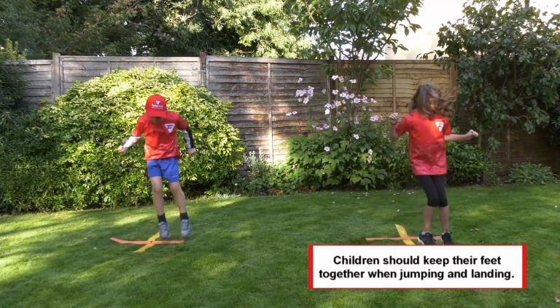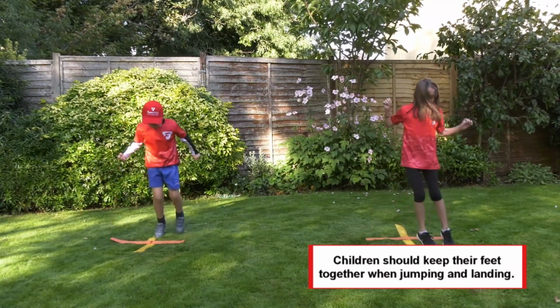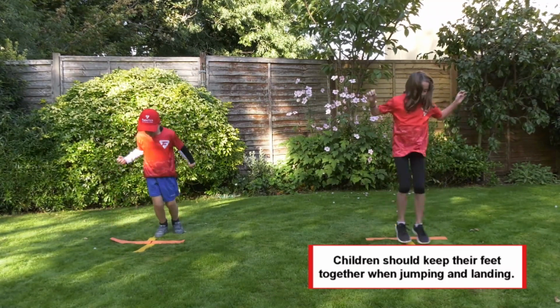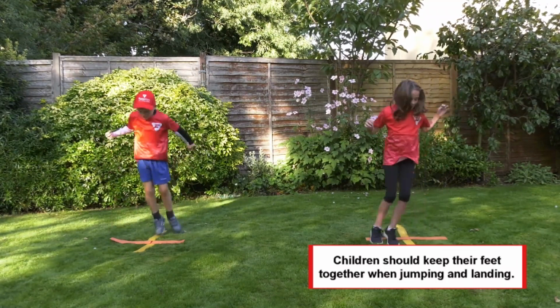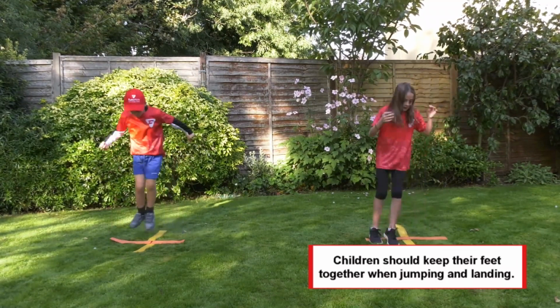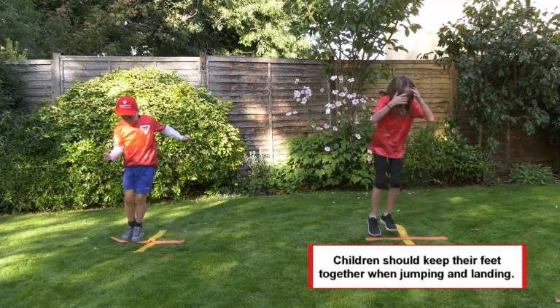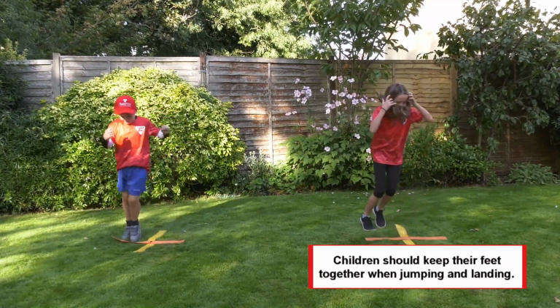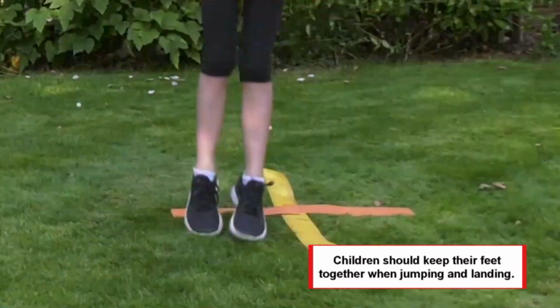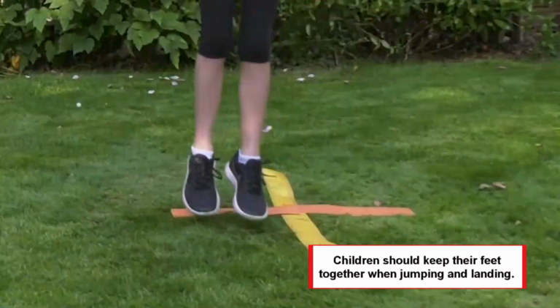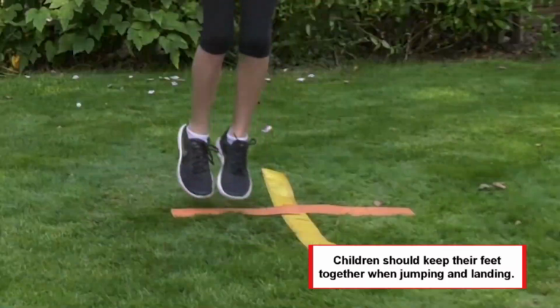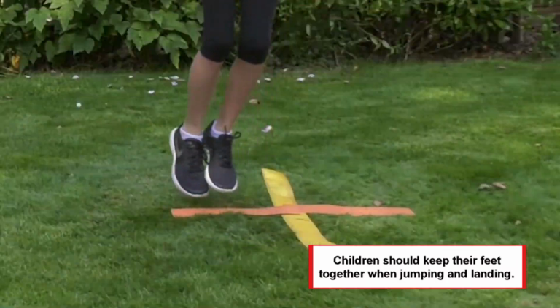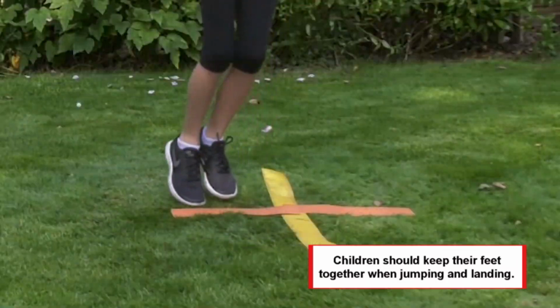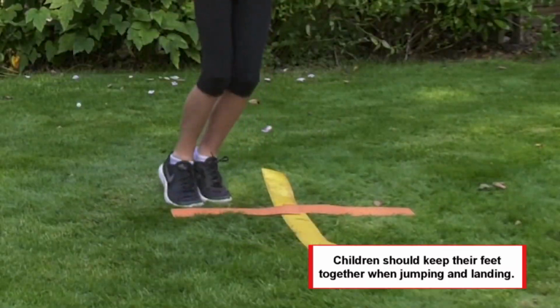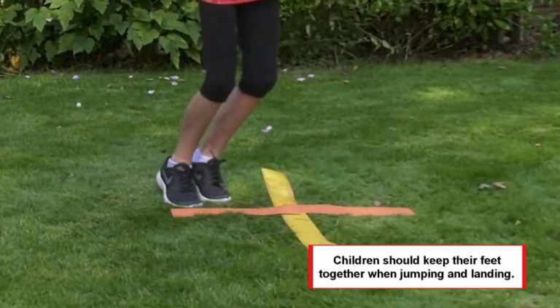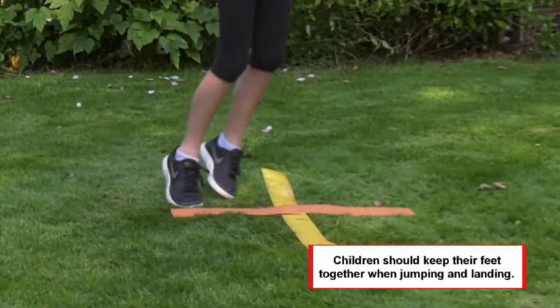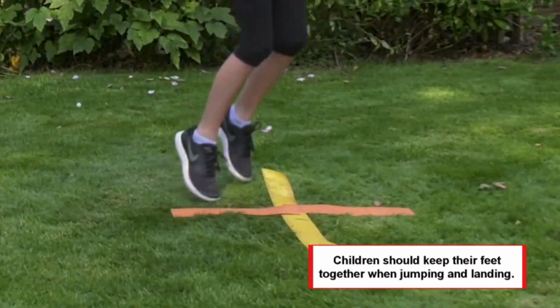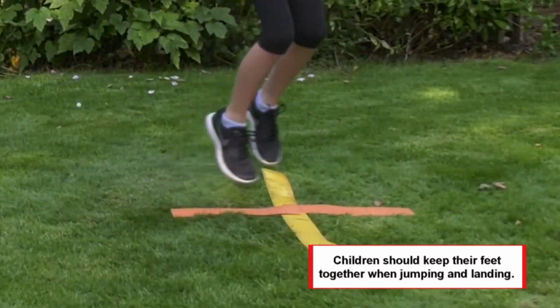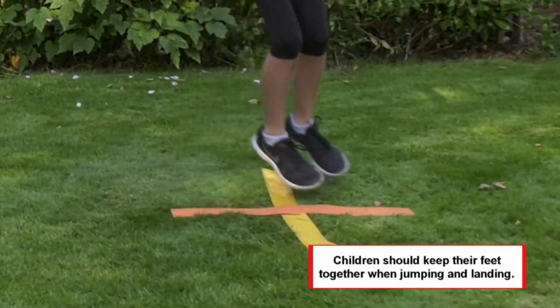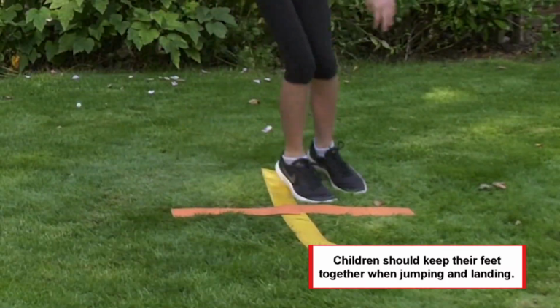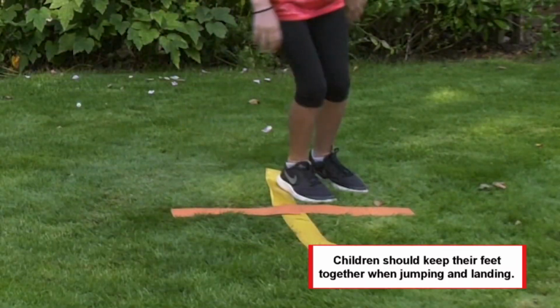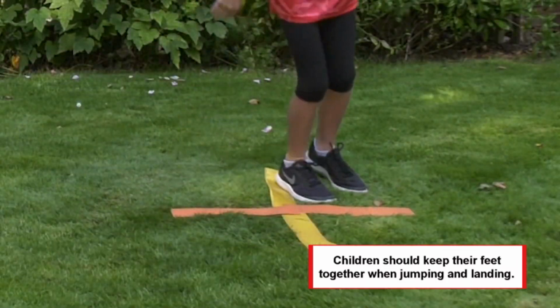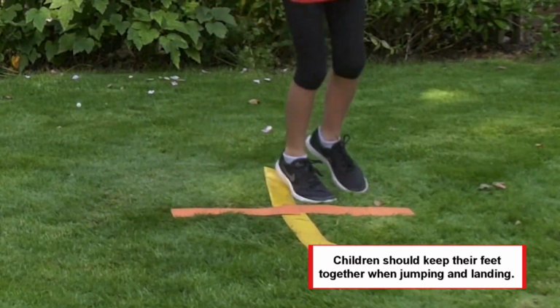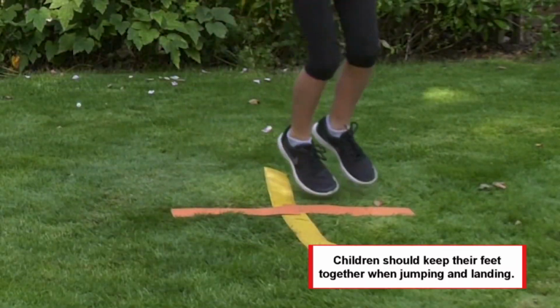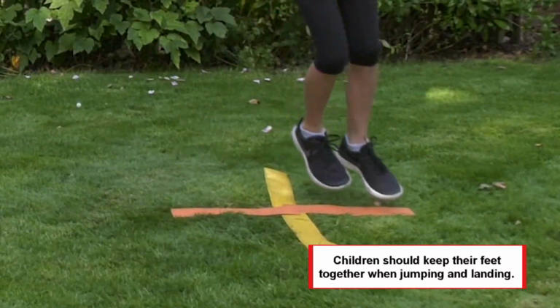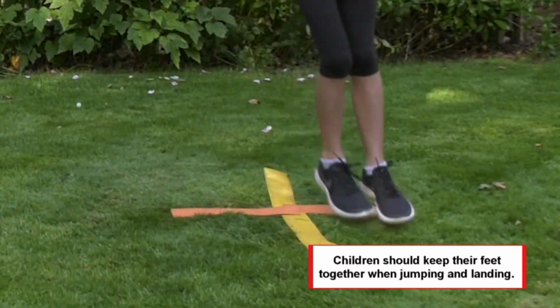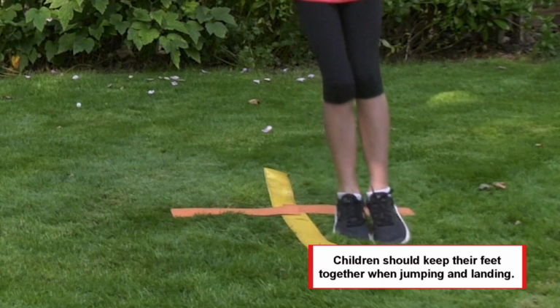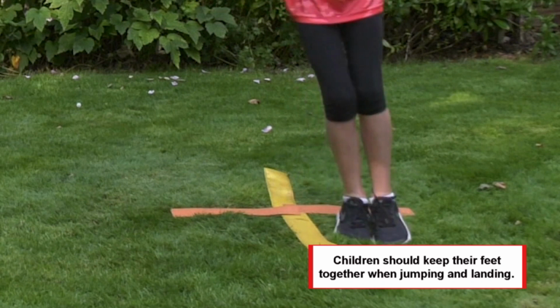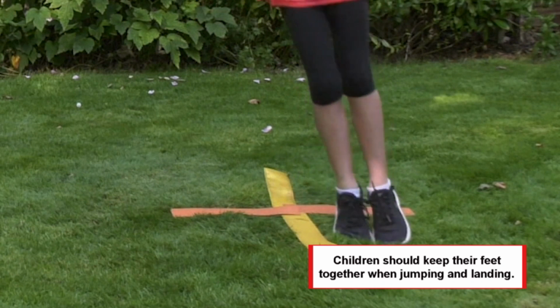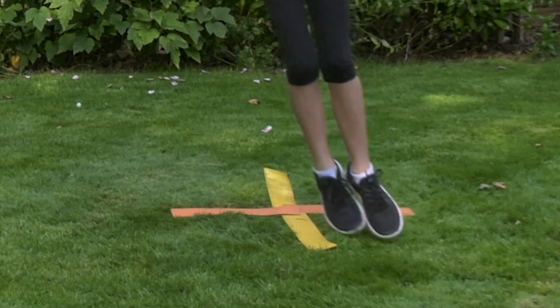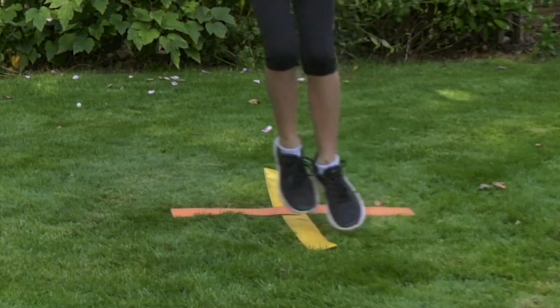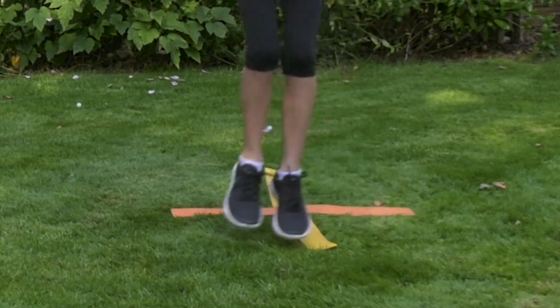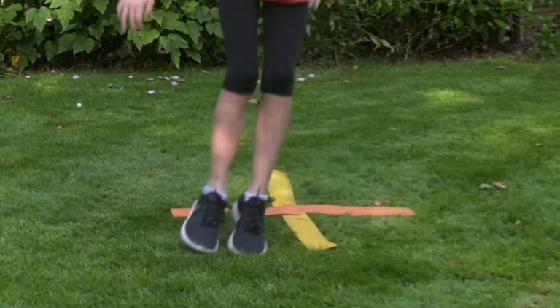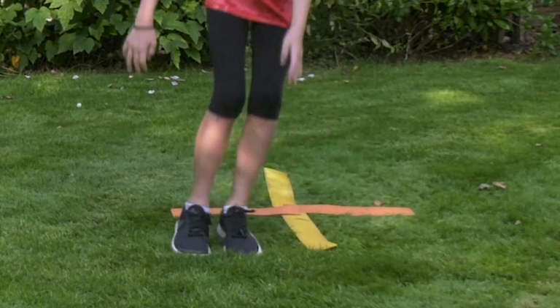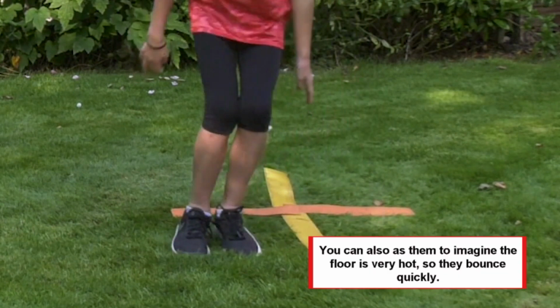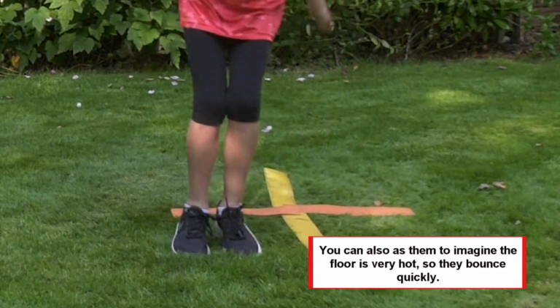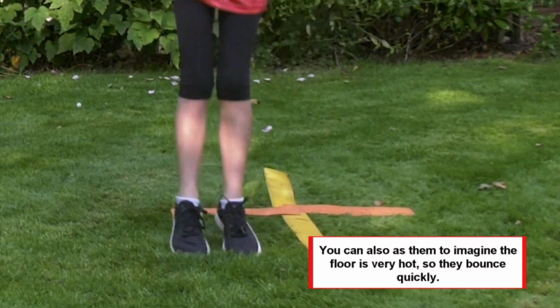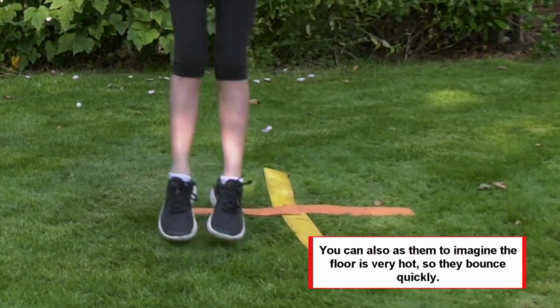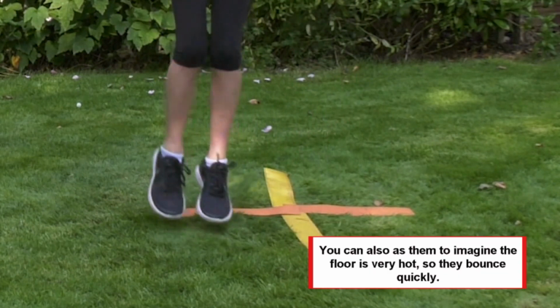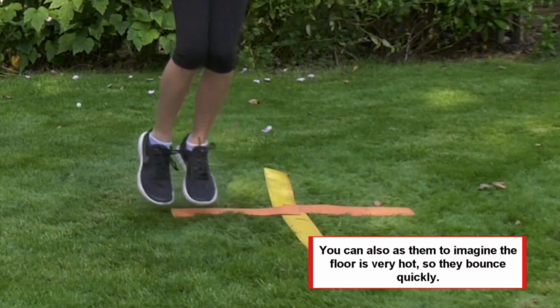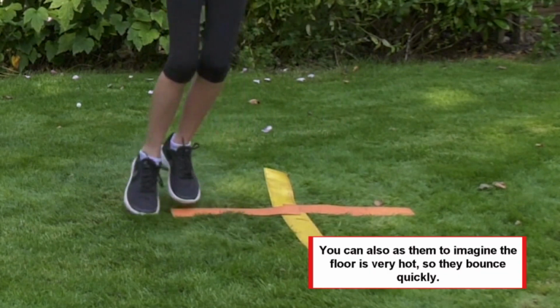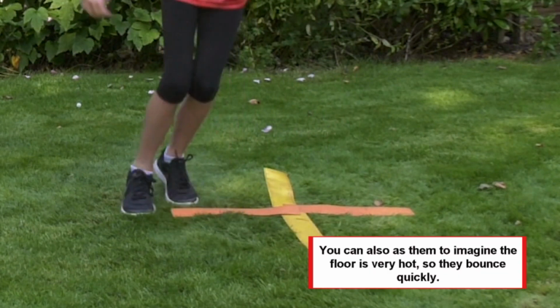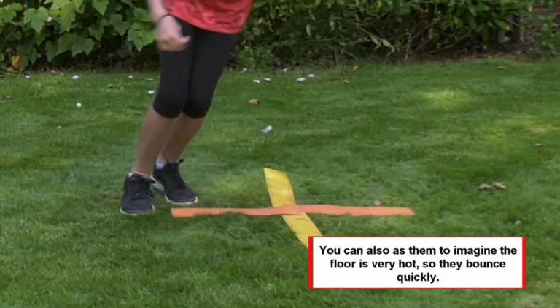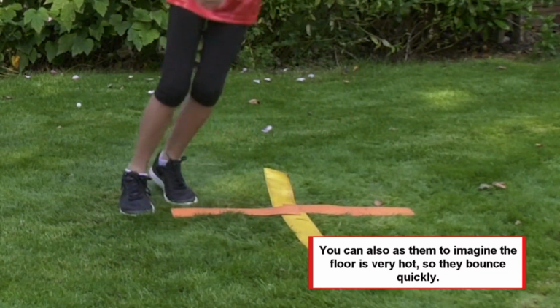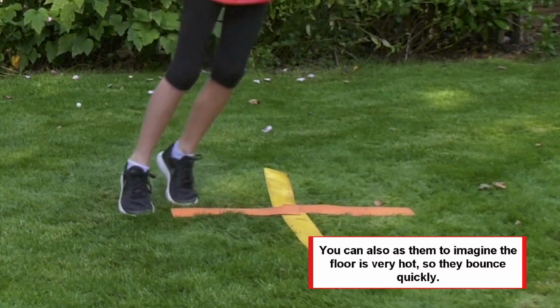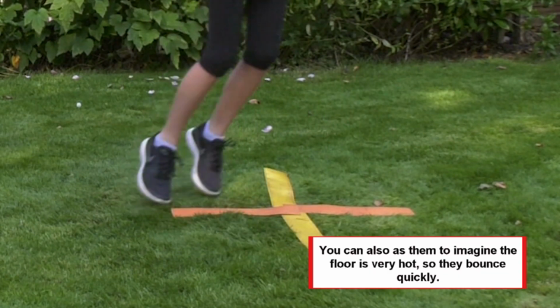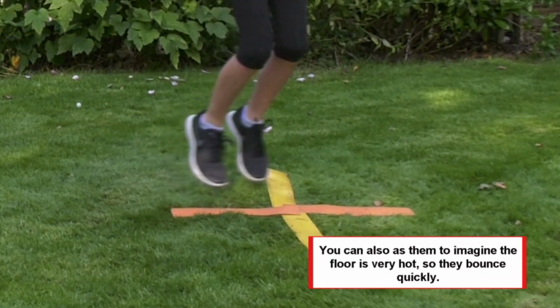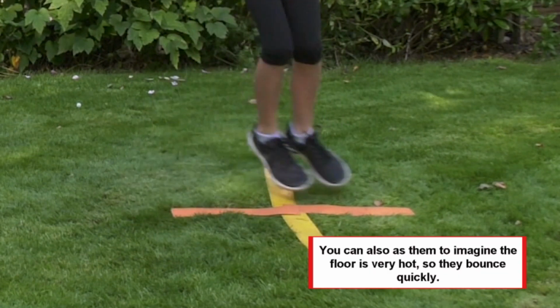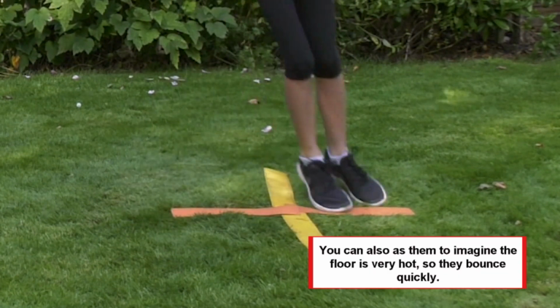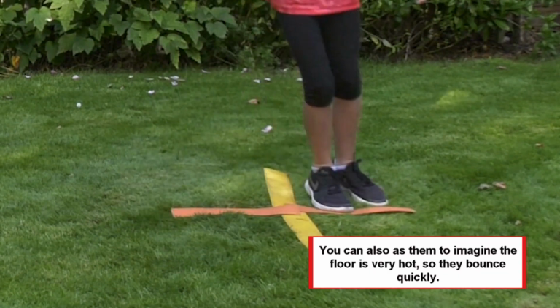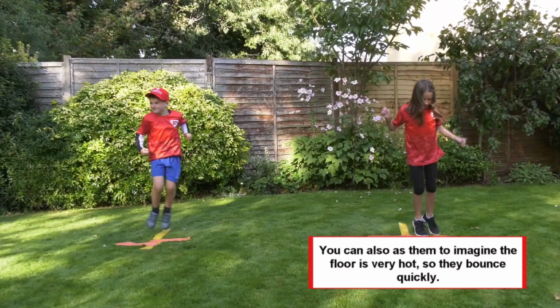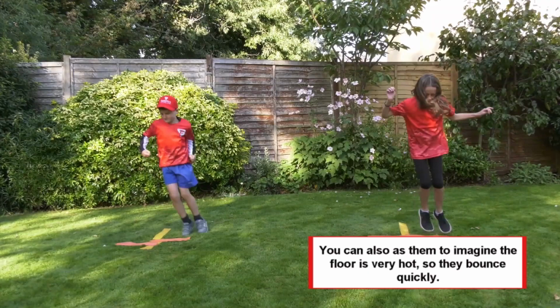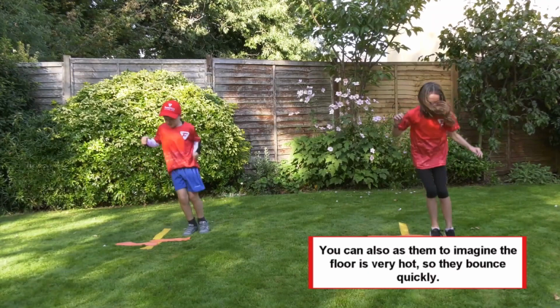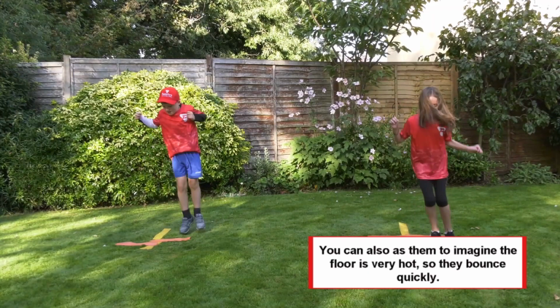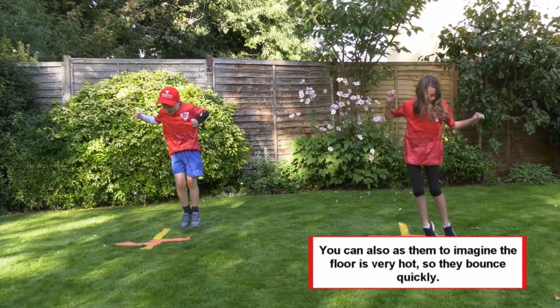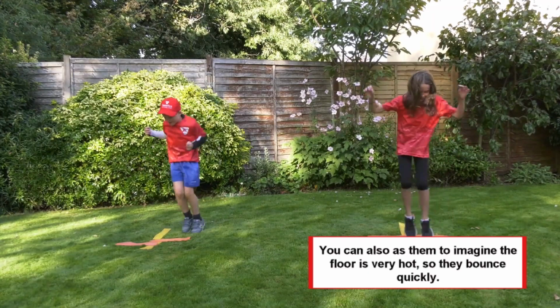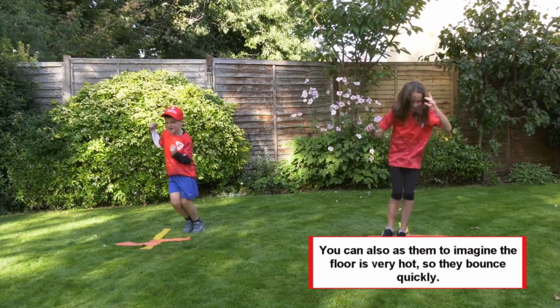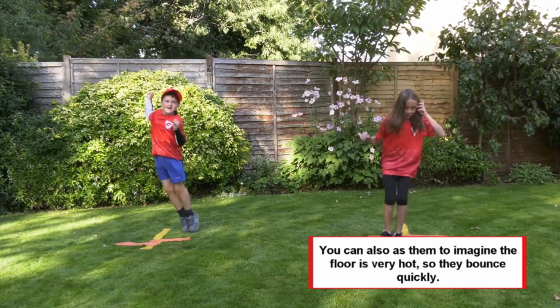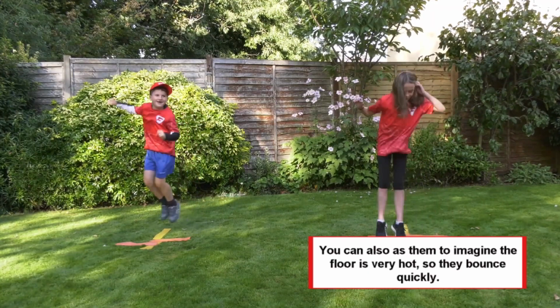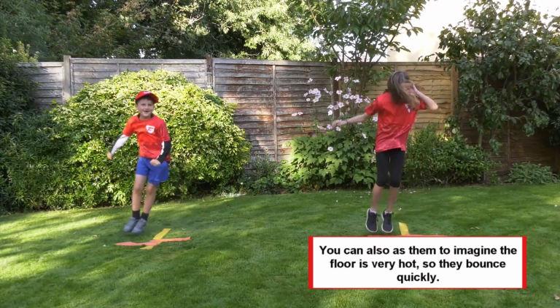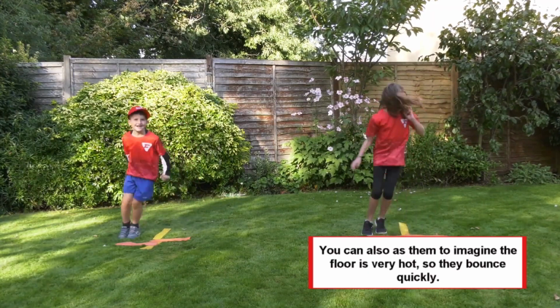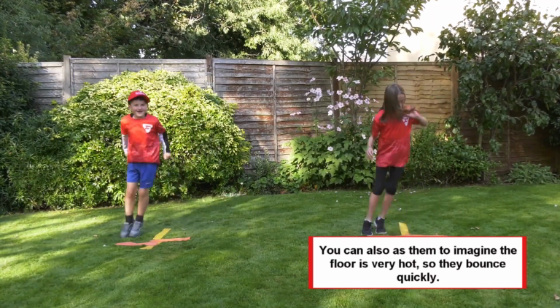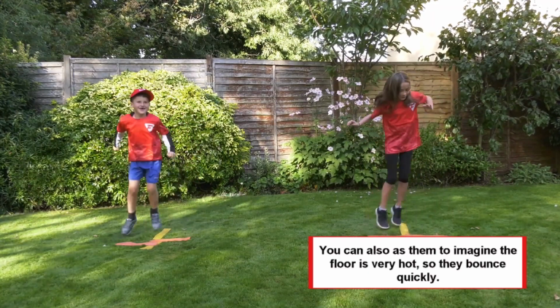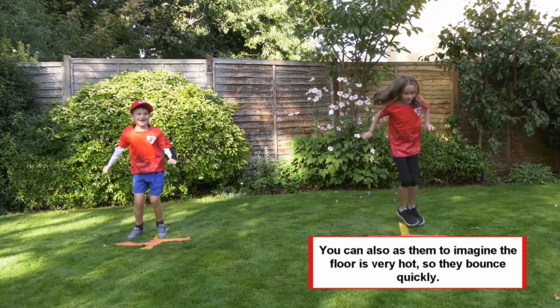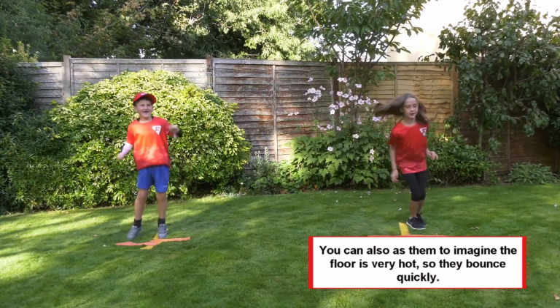Children should keep their feet together when jumping and landing. You can also ask them to imagine the floor is very hot, so they bounce quickly.